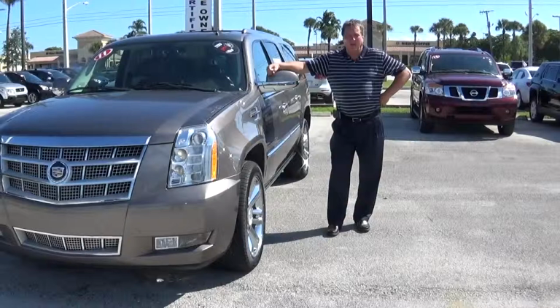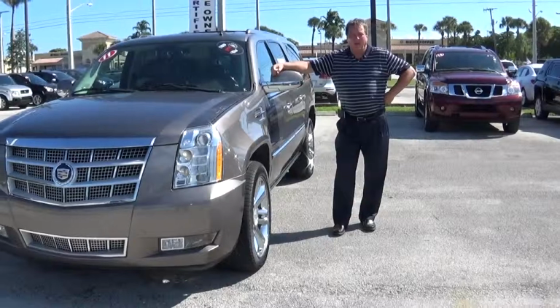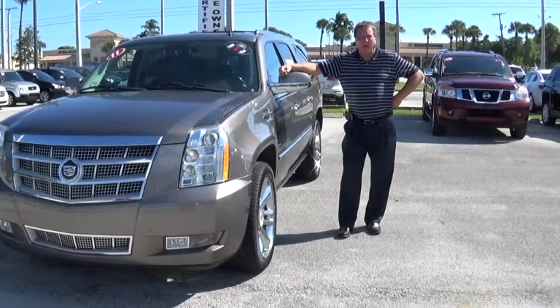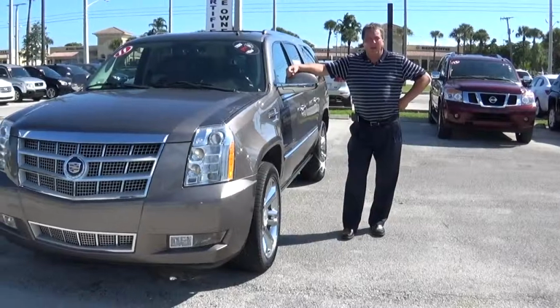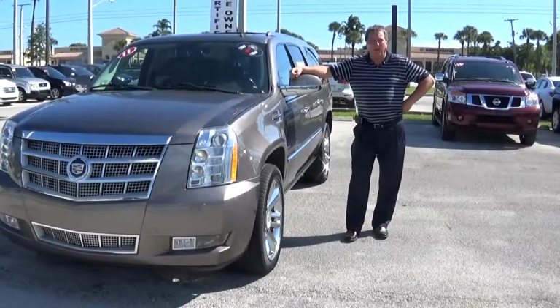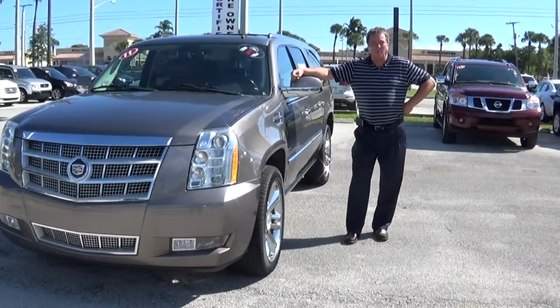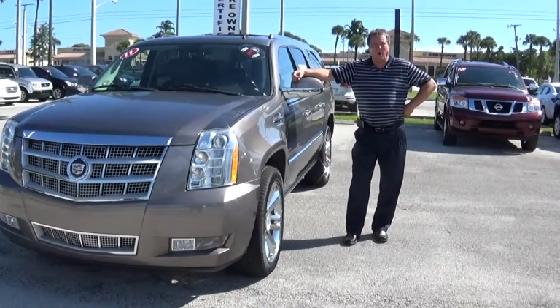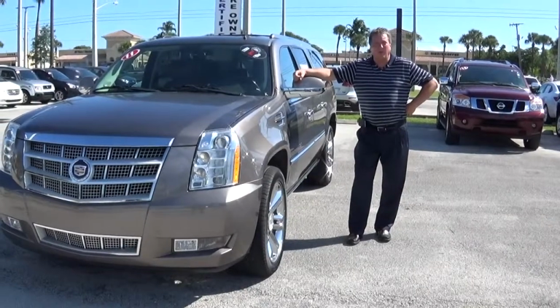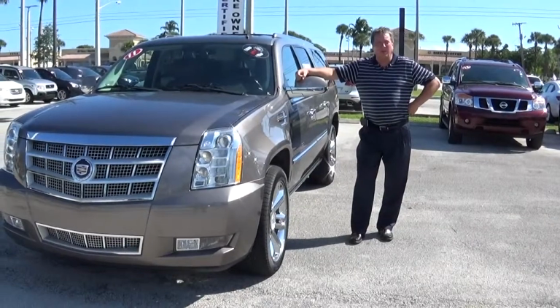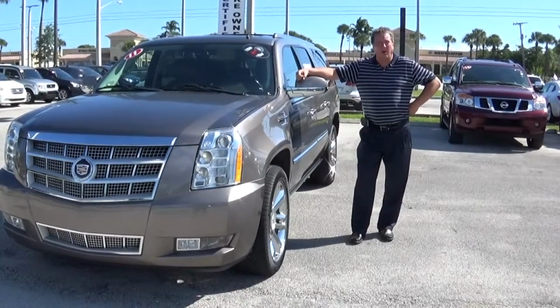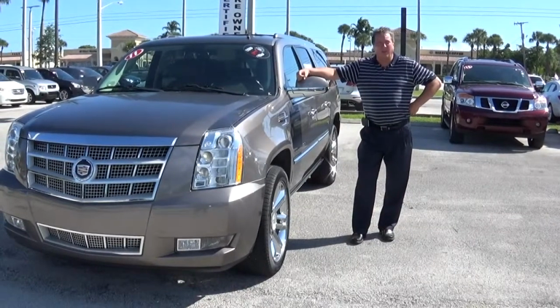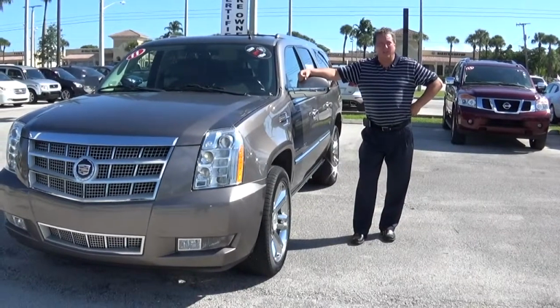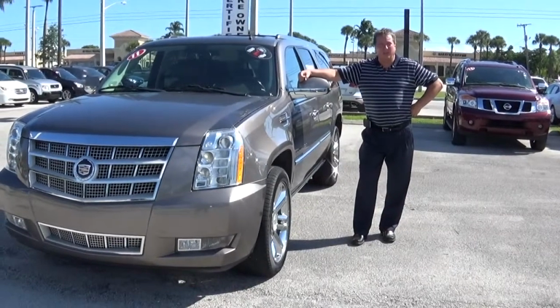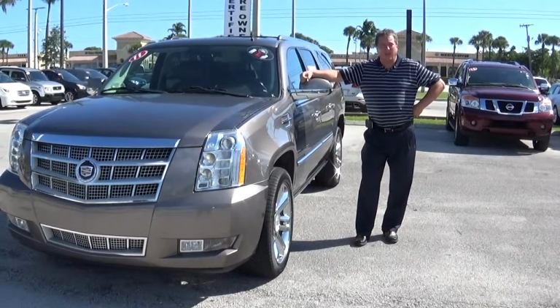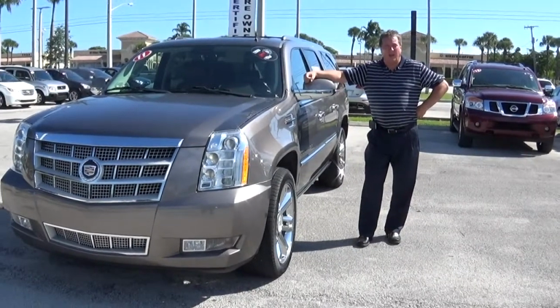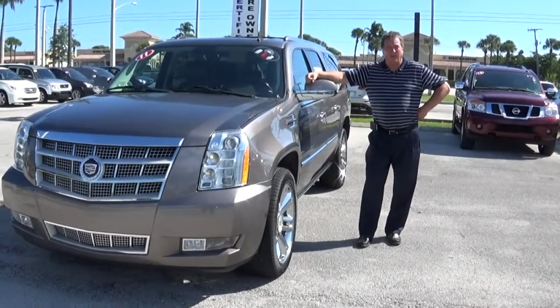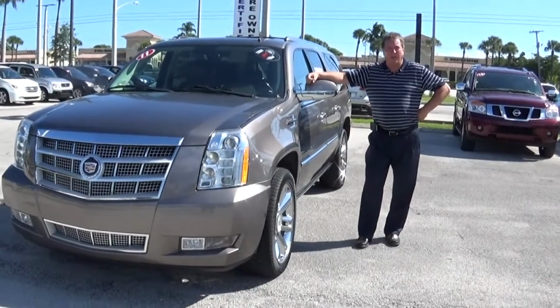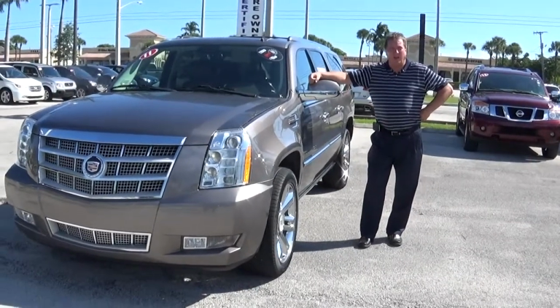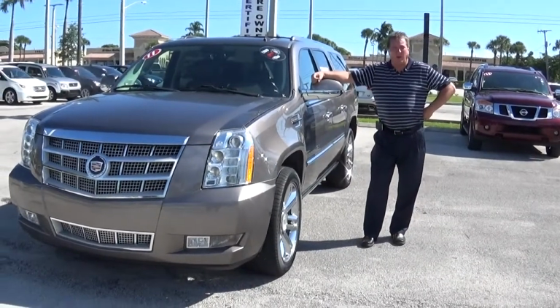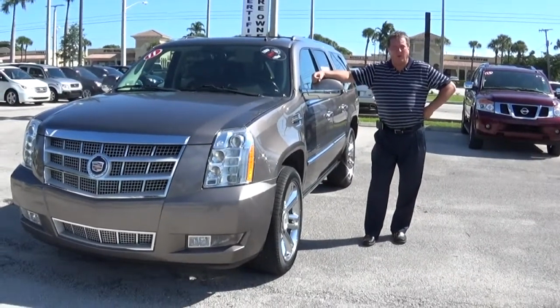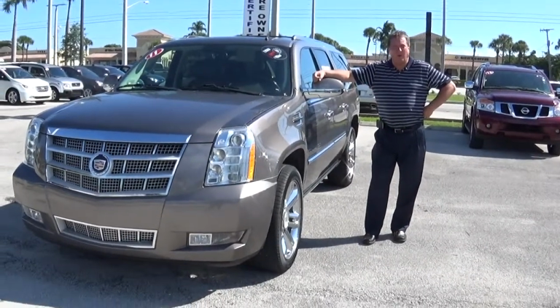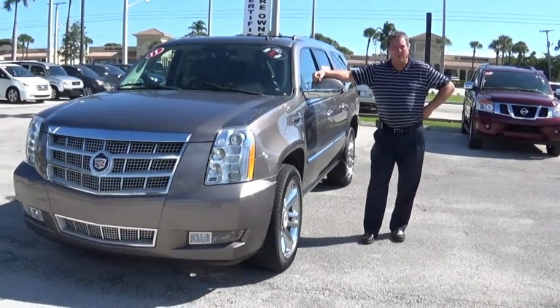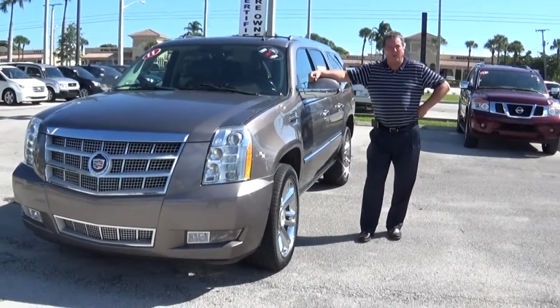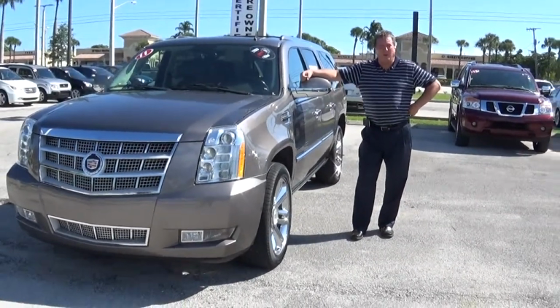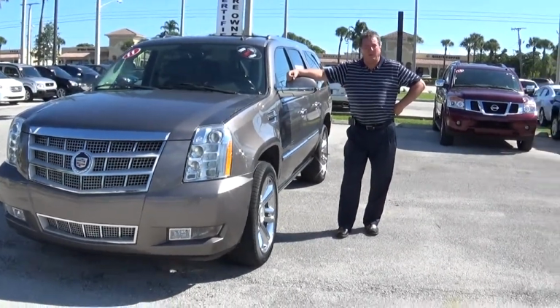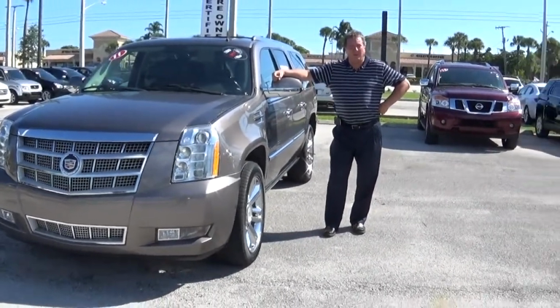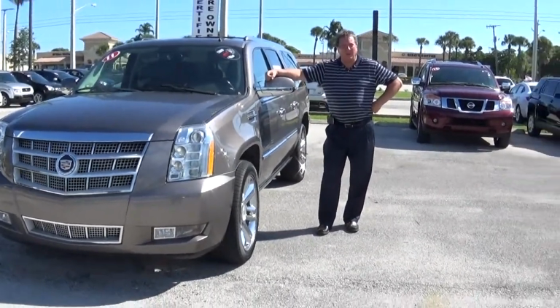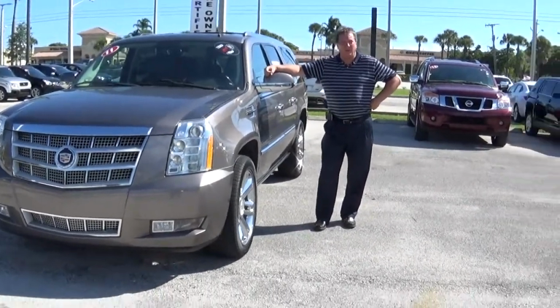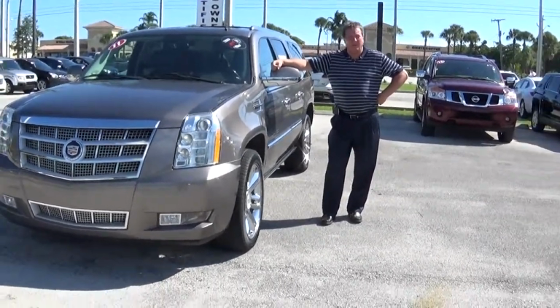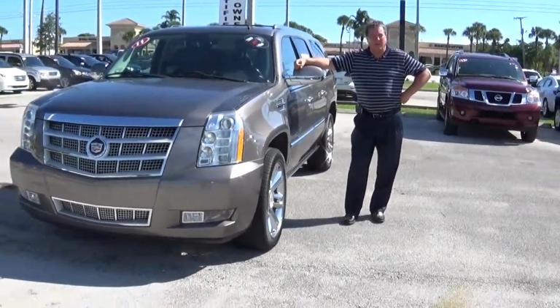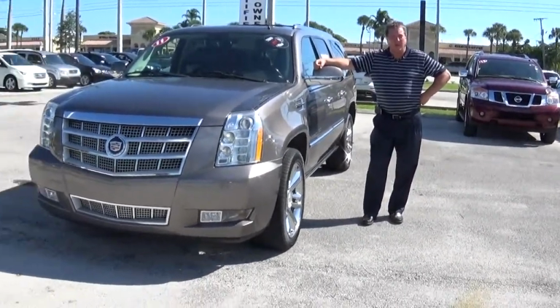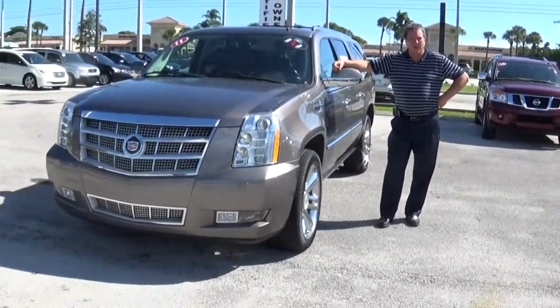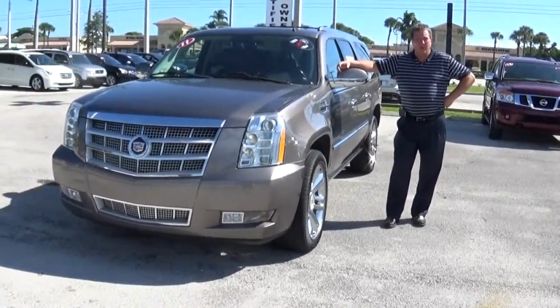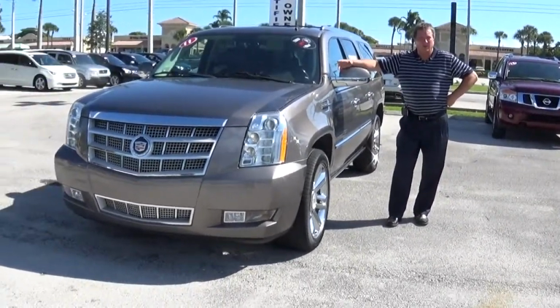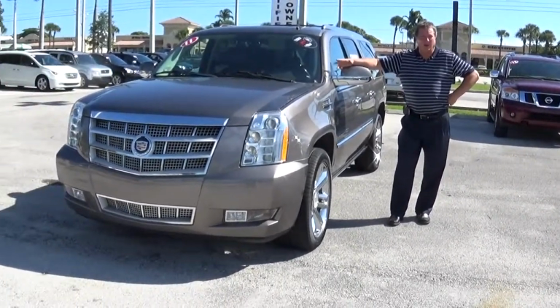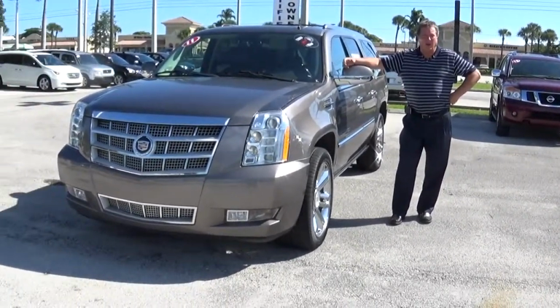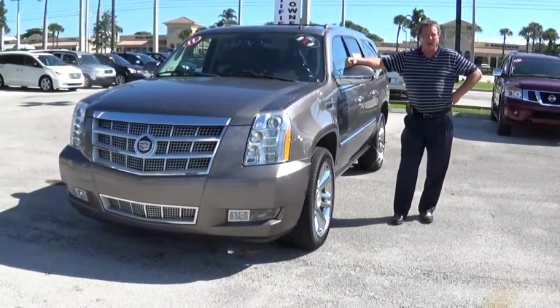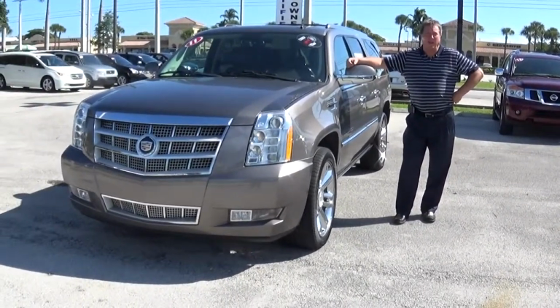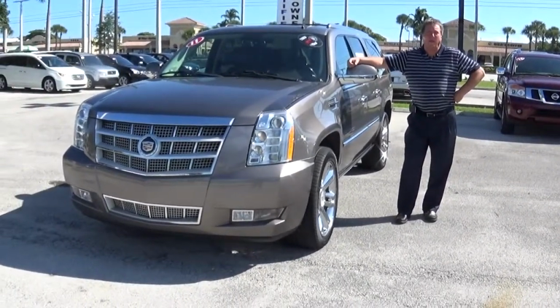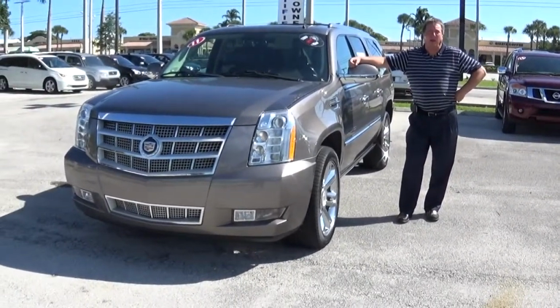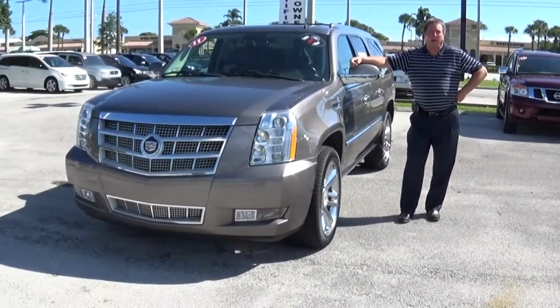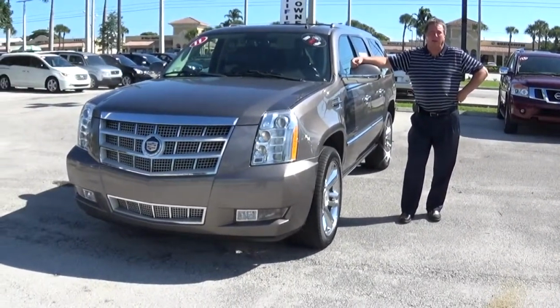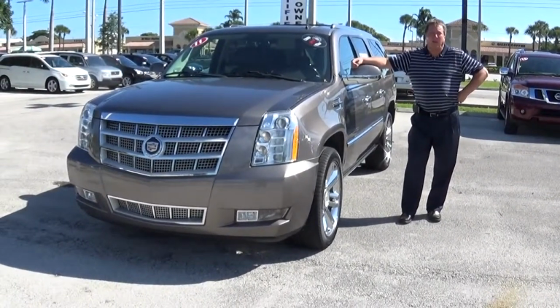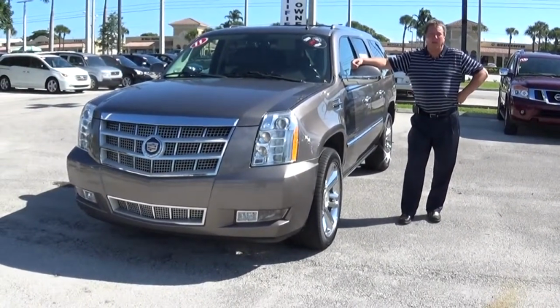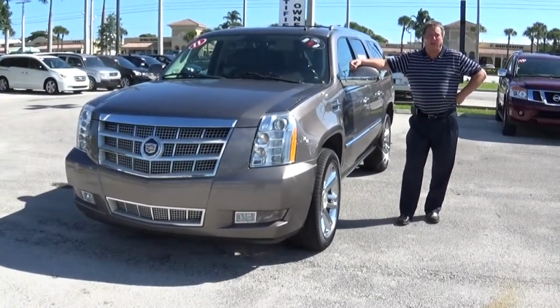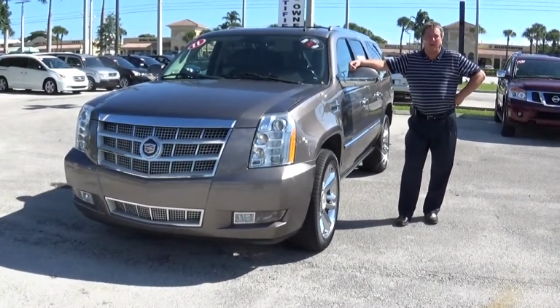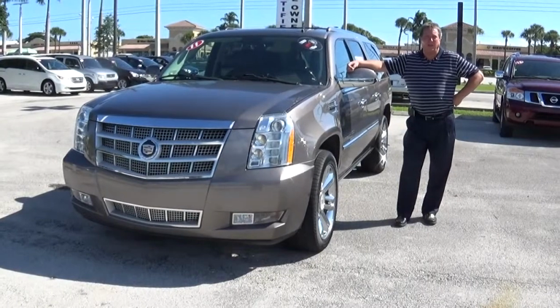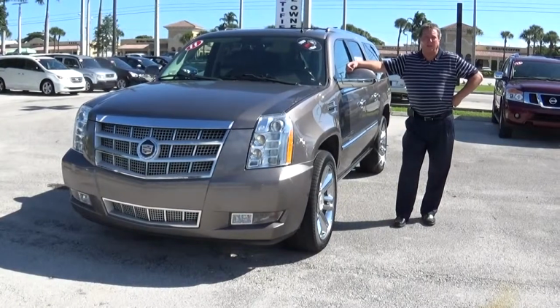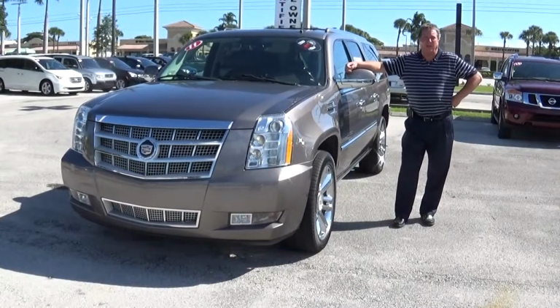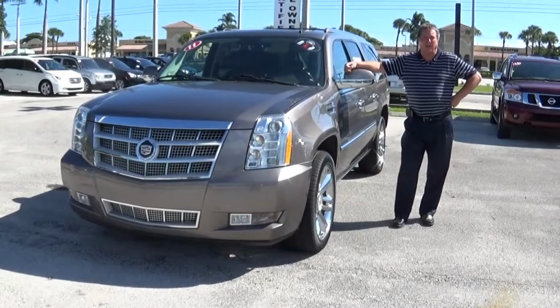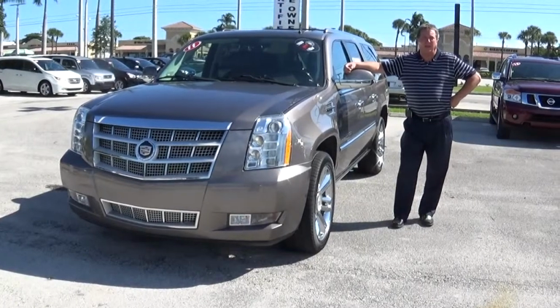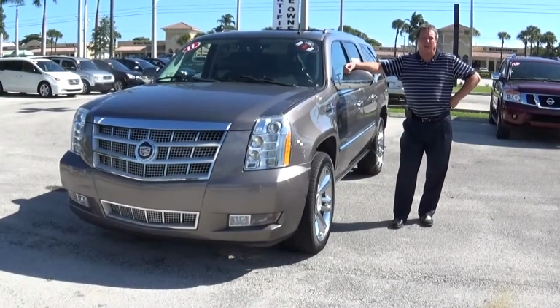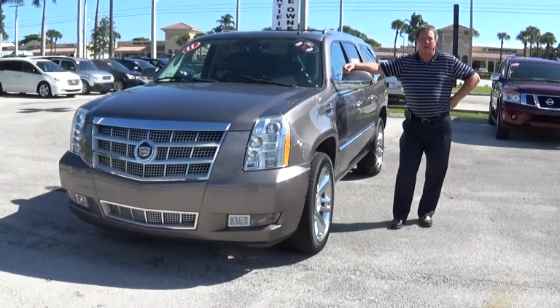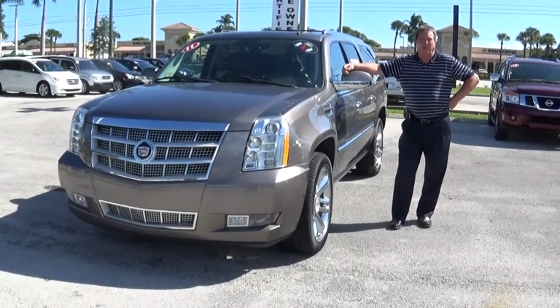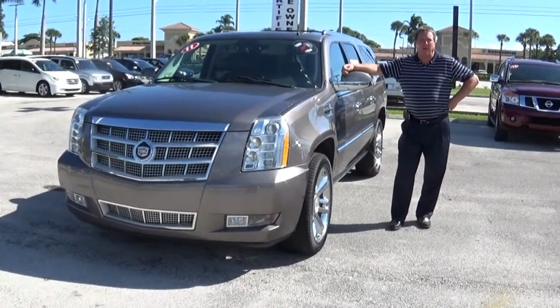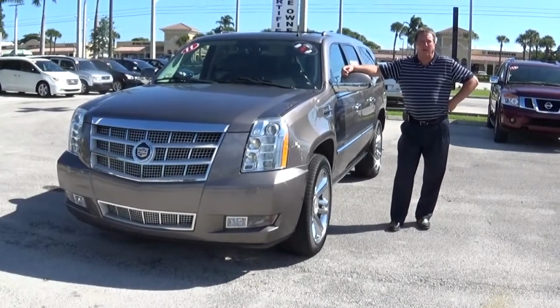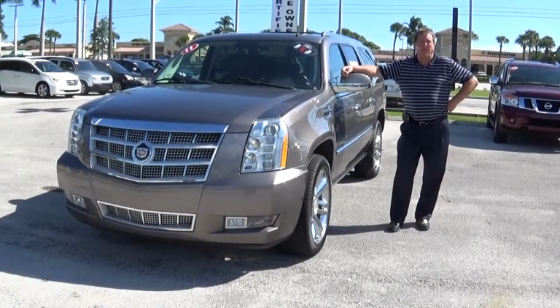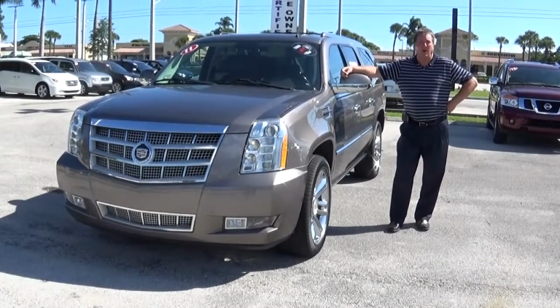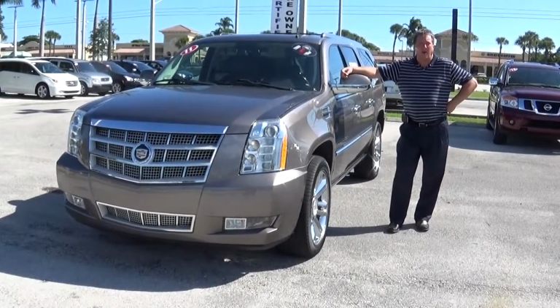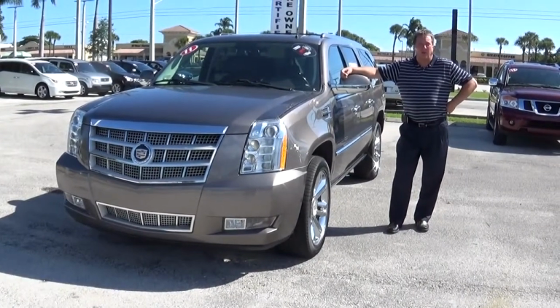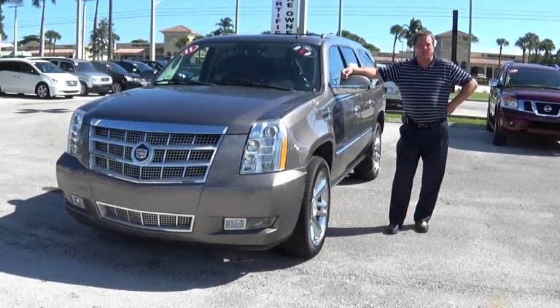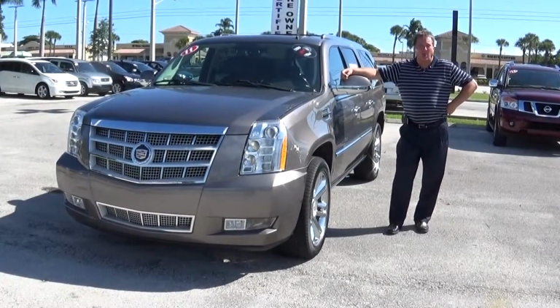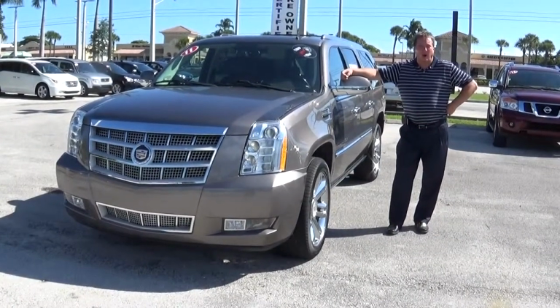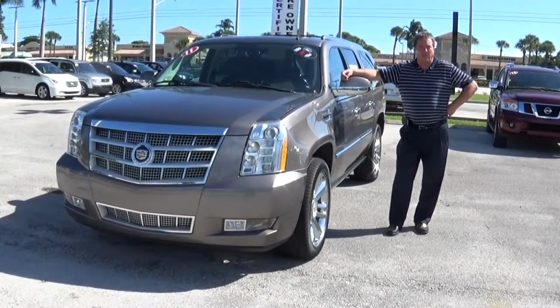Hey, good morning Joe. This is David at Delray Buick GMC. Sorry I didn't get back to you yesterday. As I said in the email, I was off.